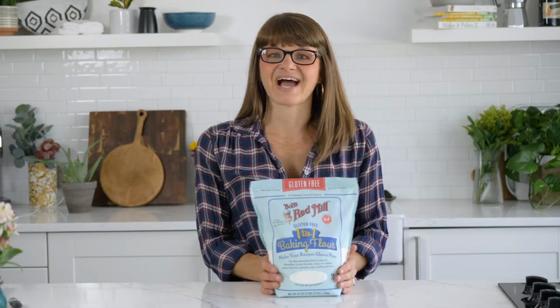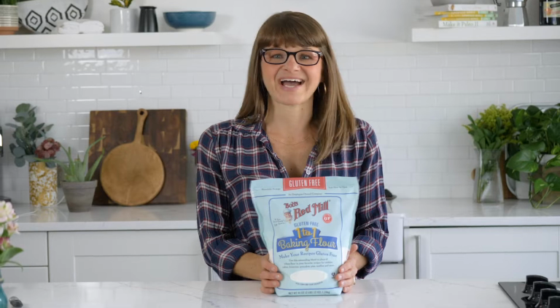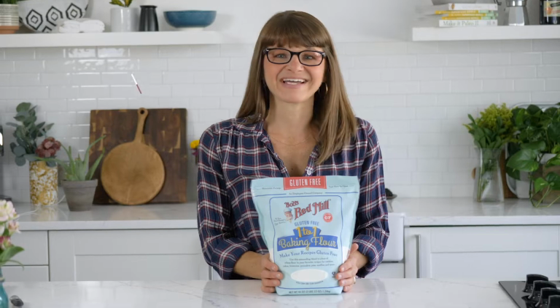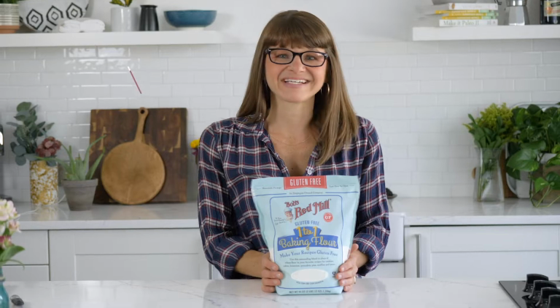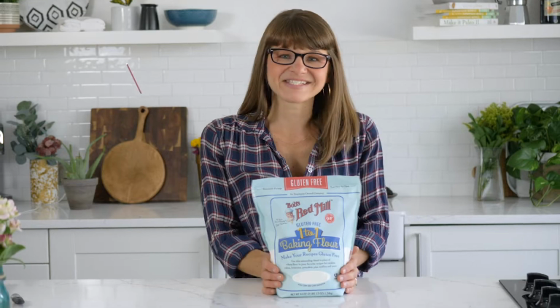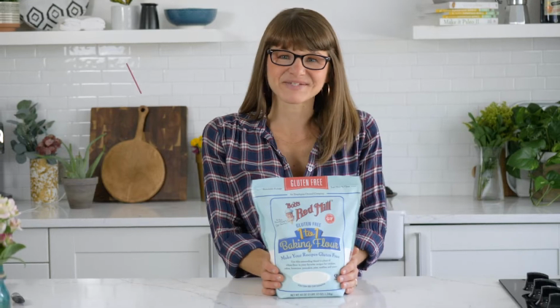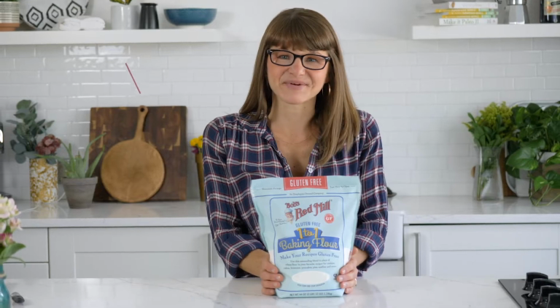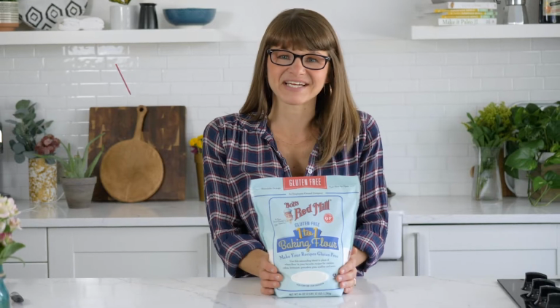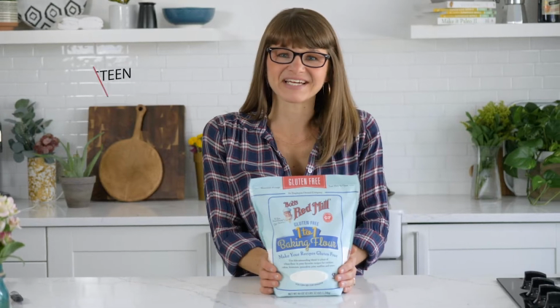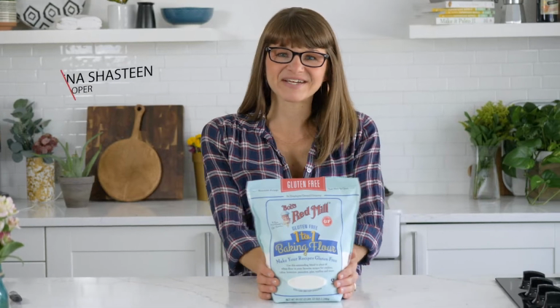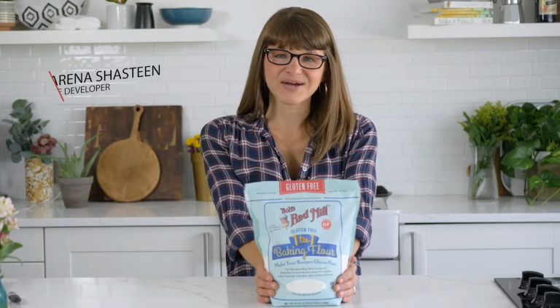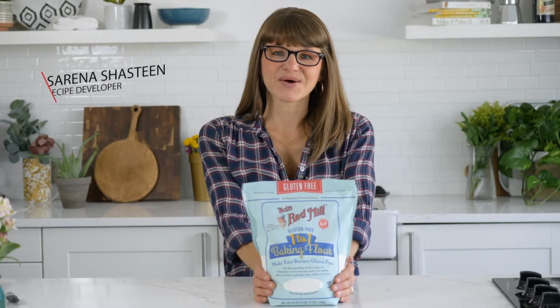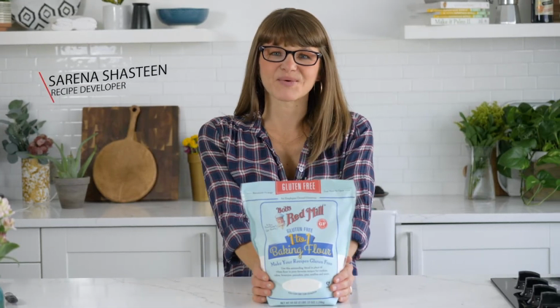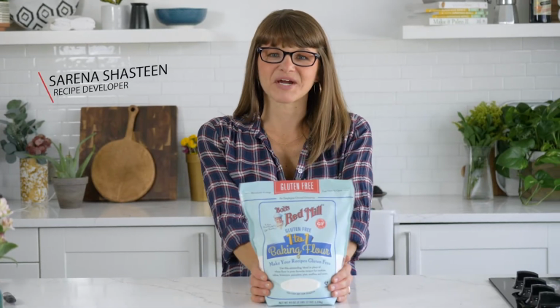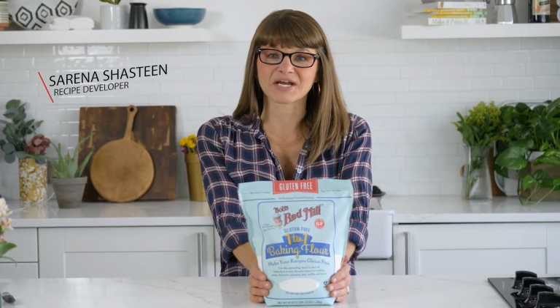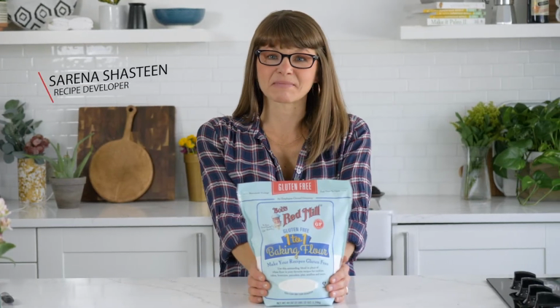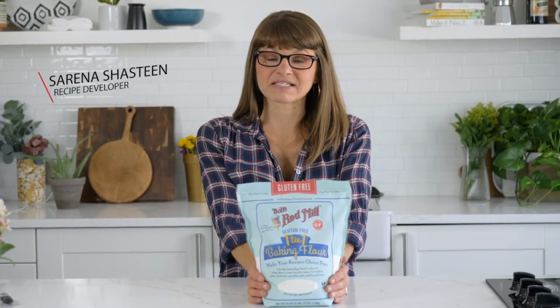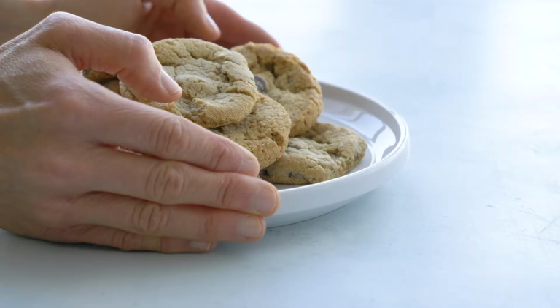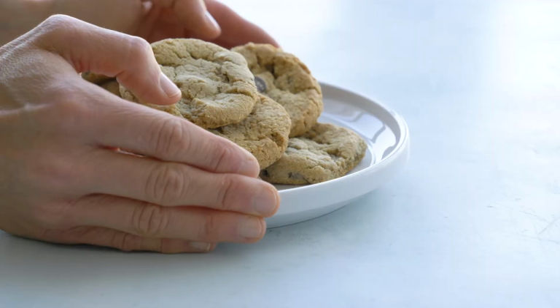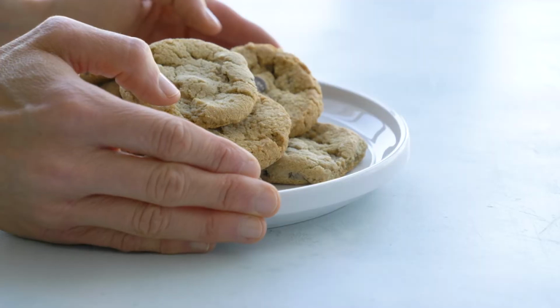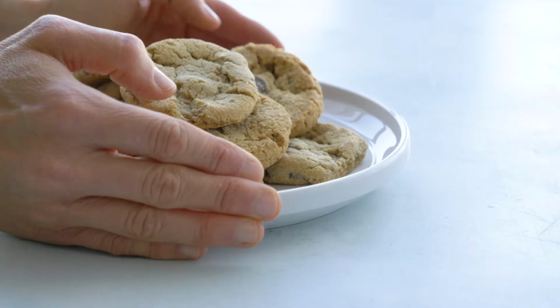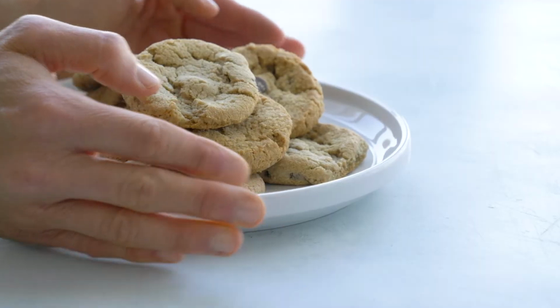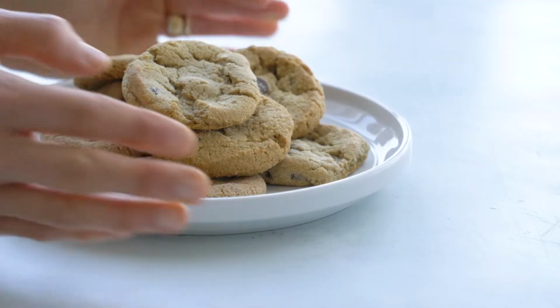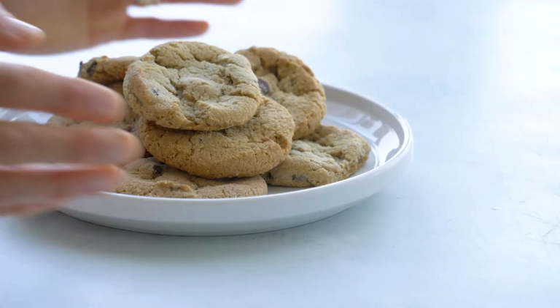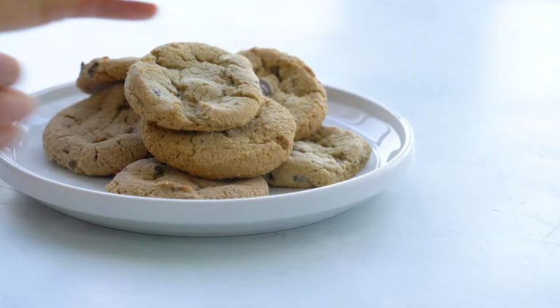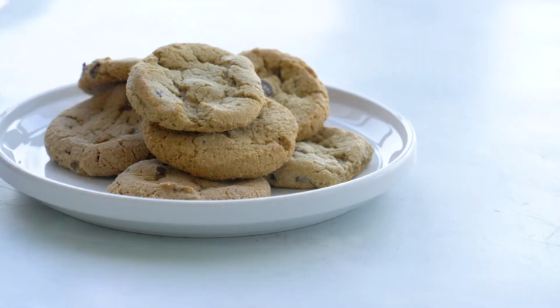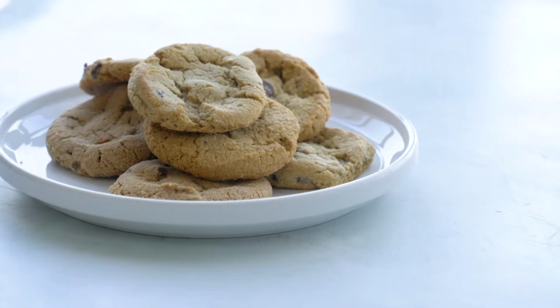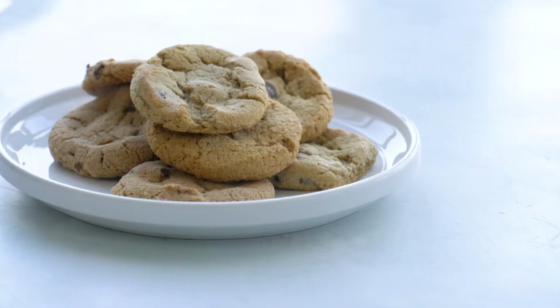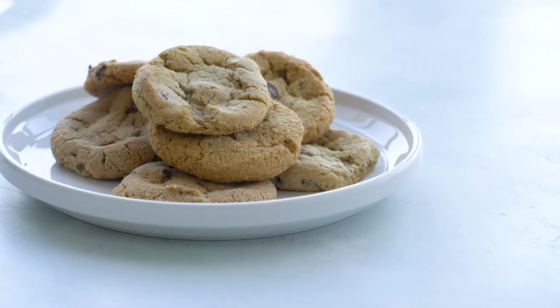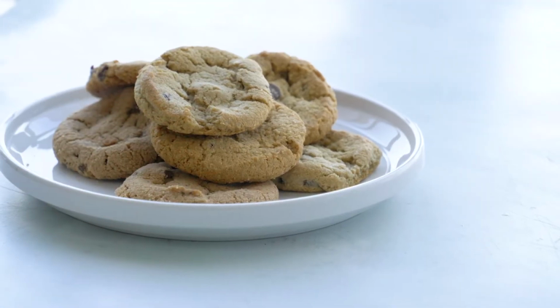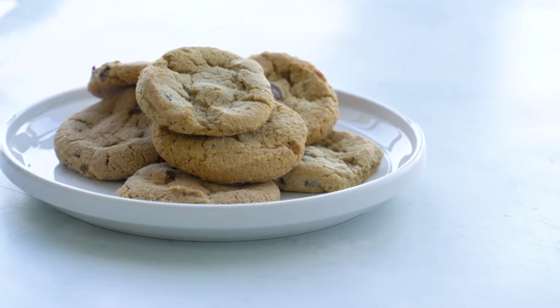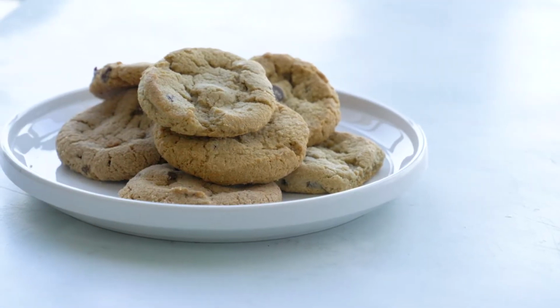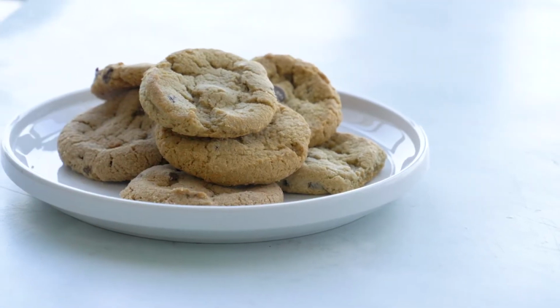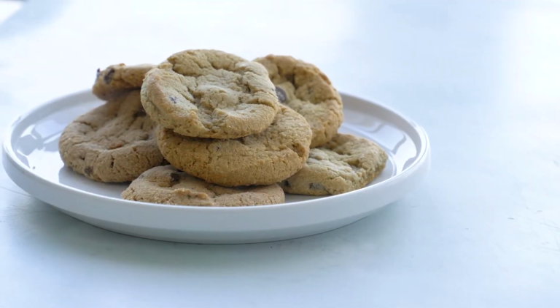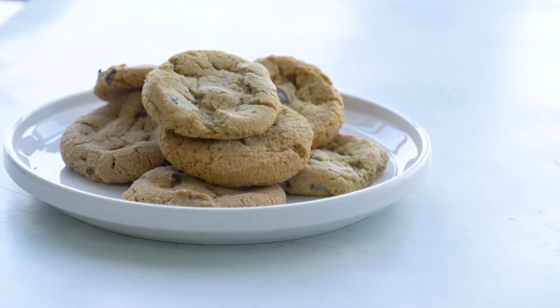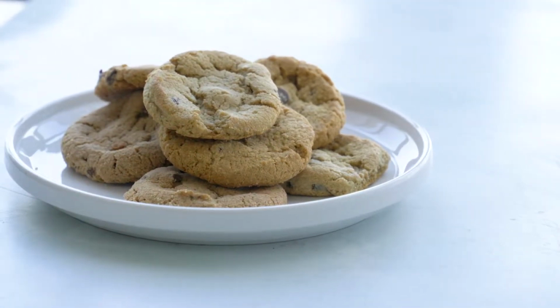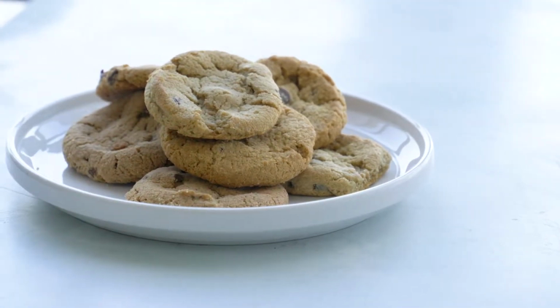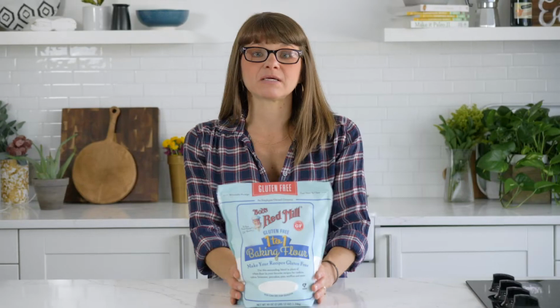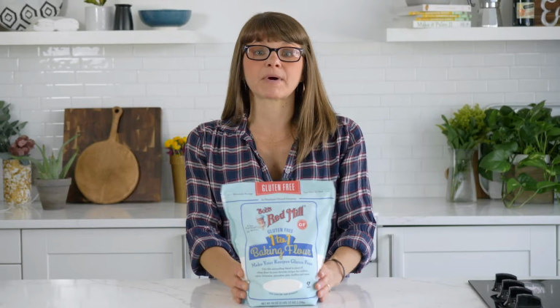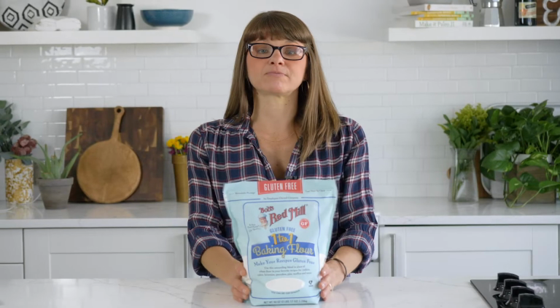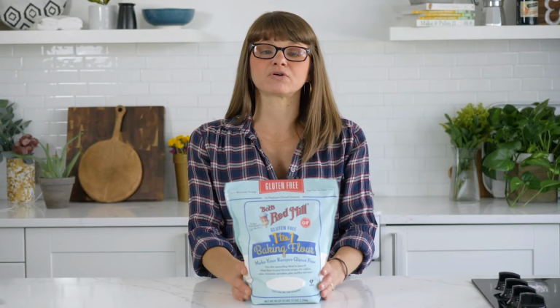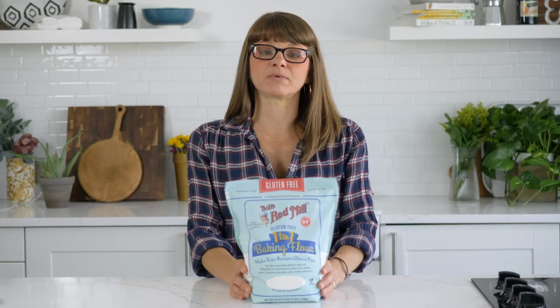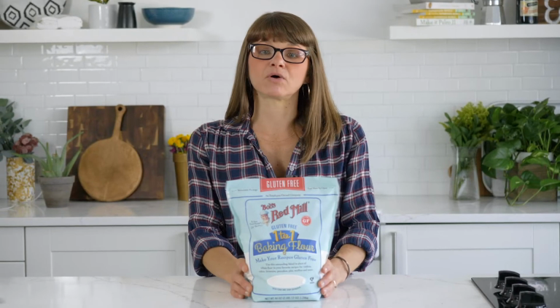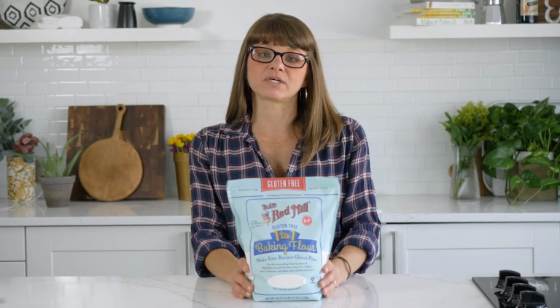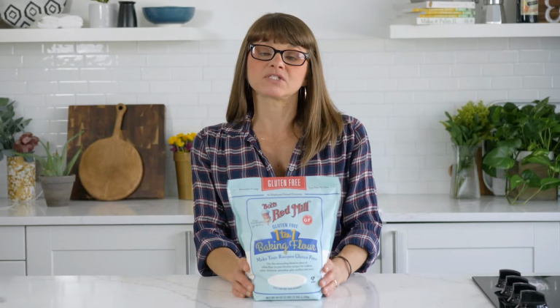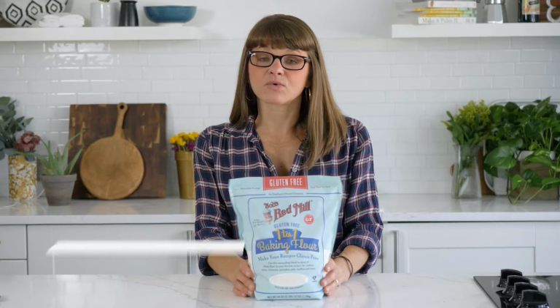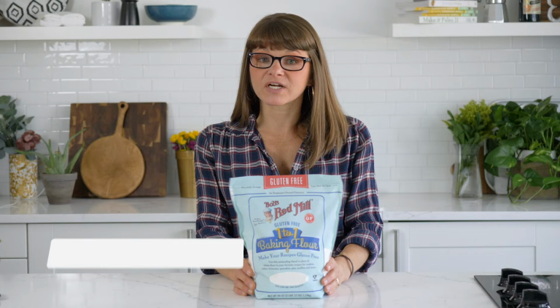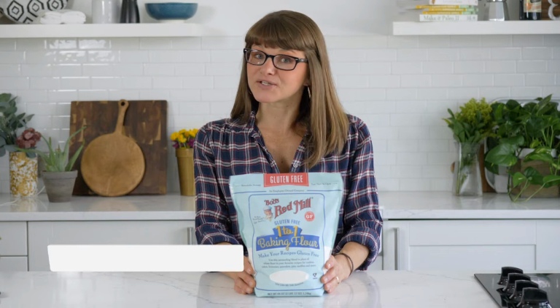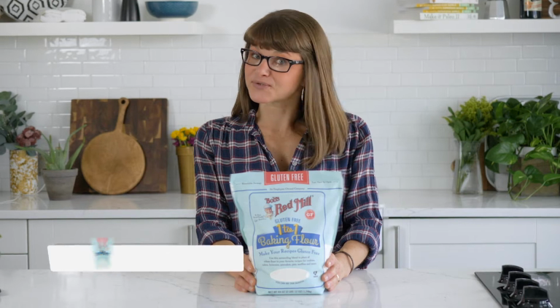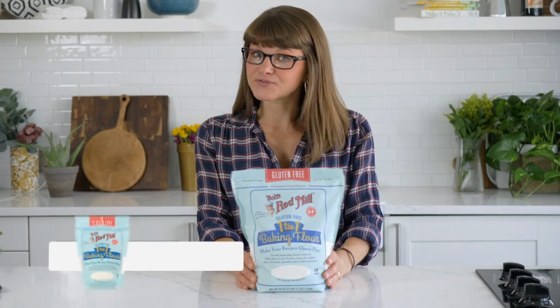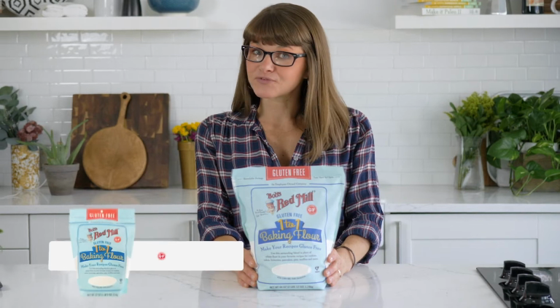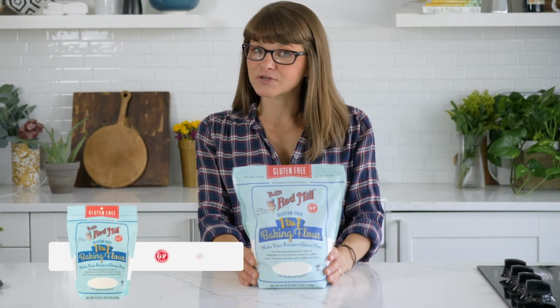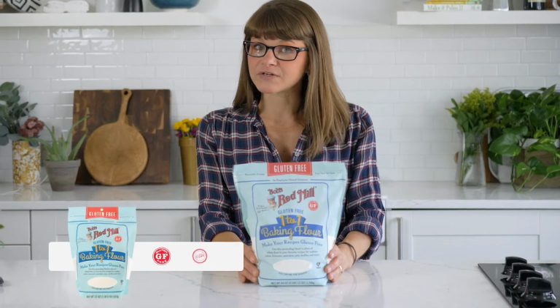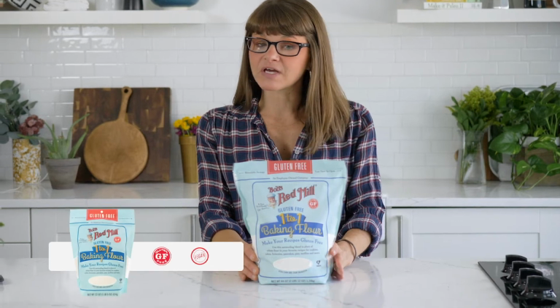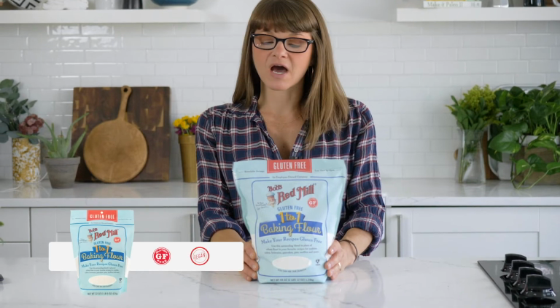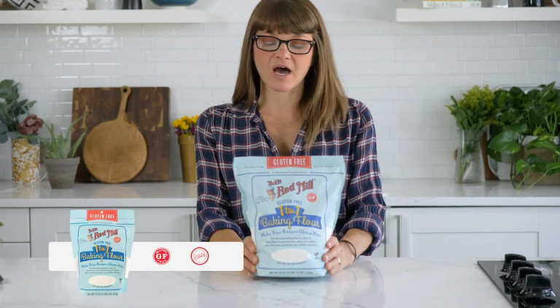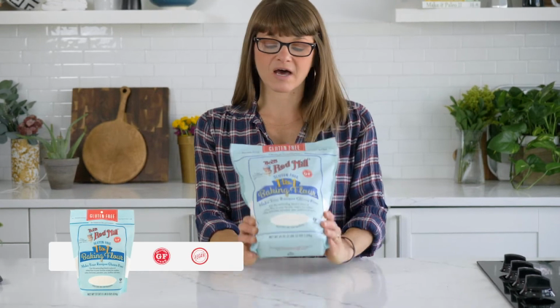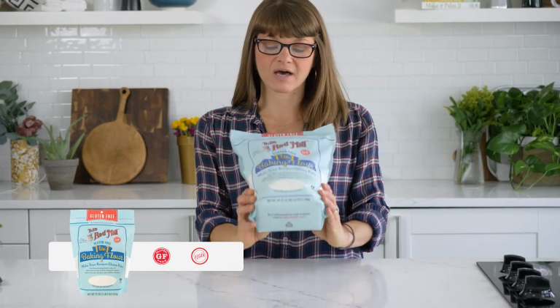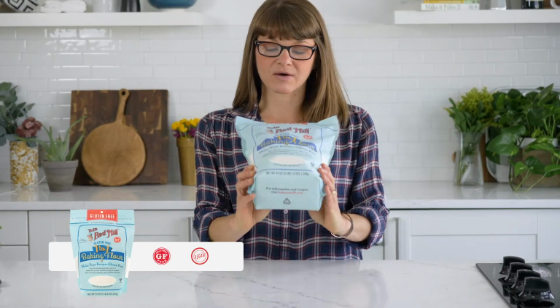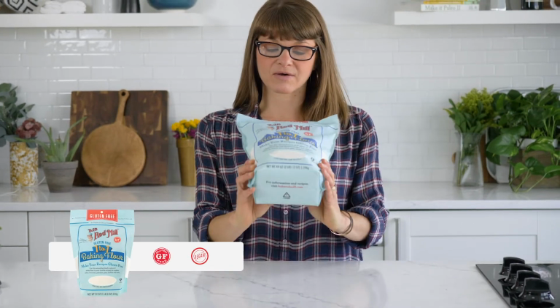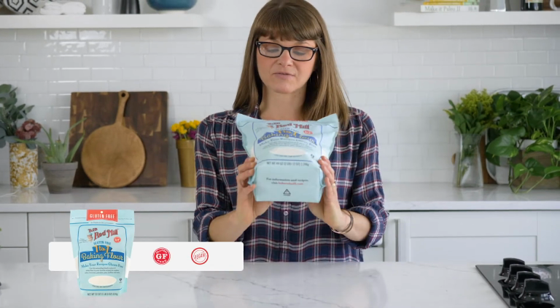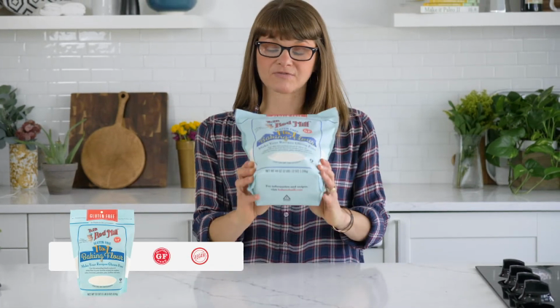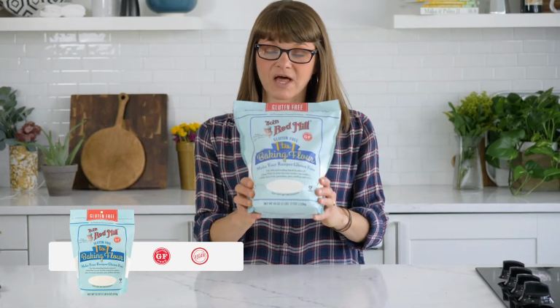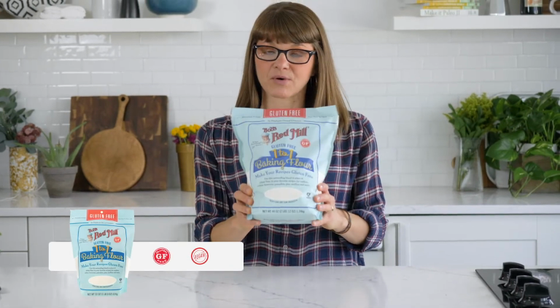Hi, it's Serena. We're gonna make some chocolate chip cookies today. We're using the Bob's Red Mill one-to-one gluten-free flour.